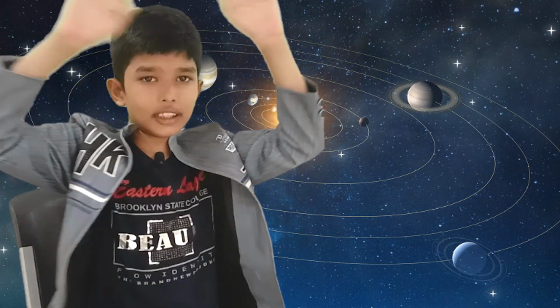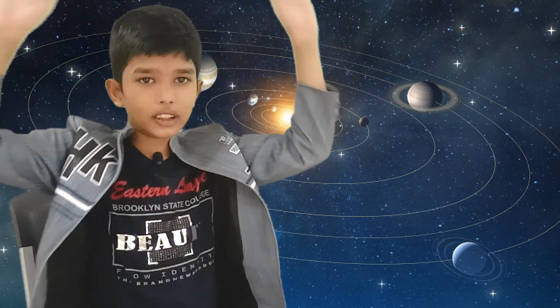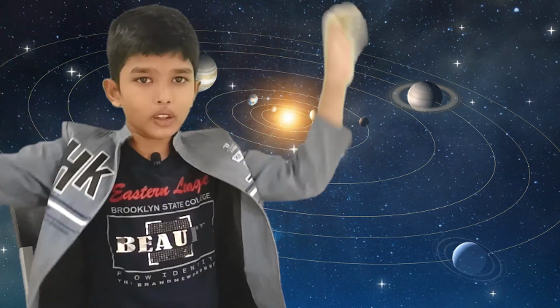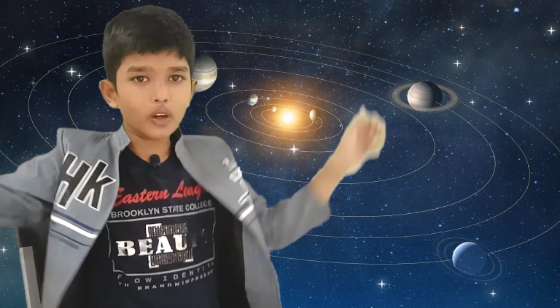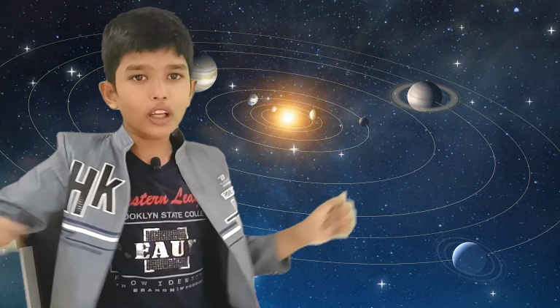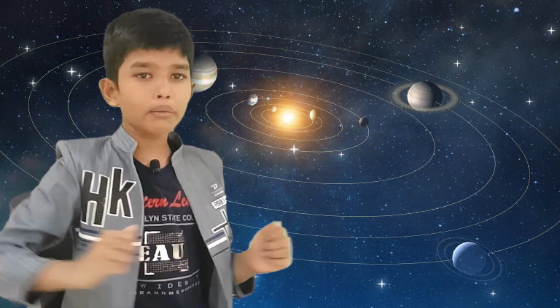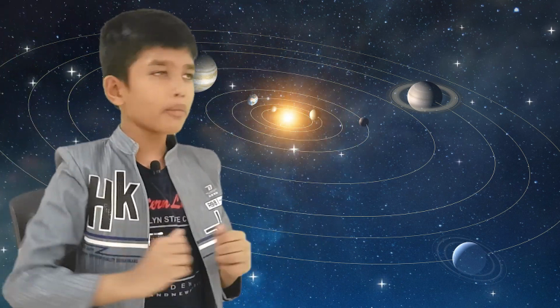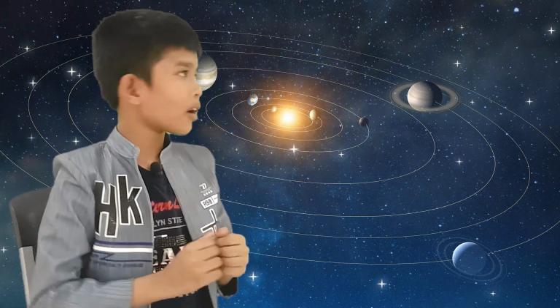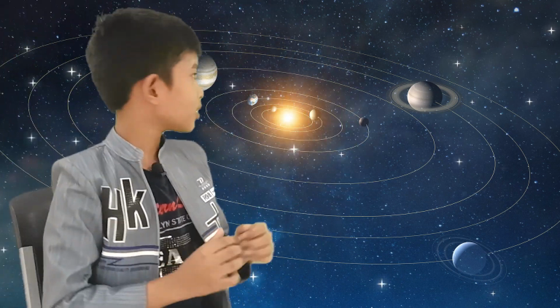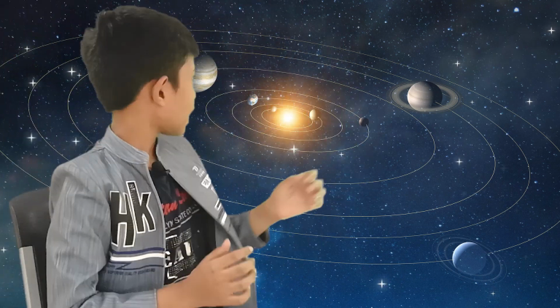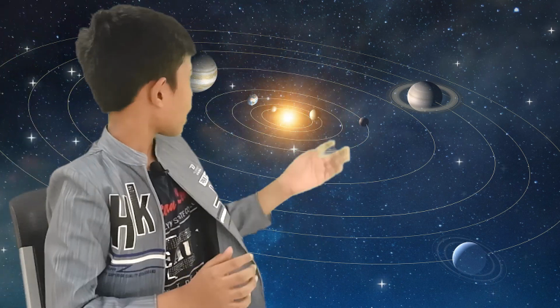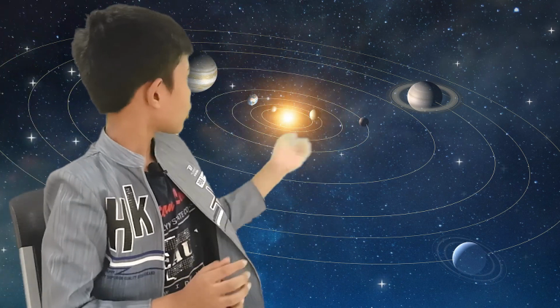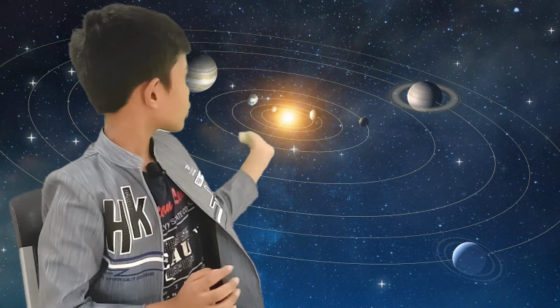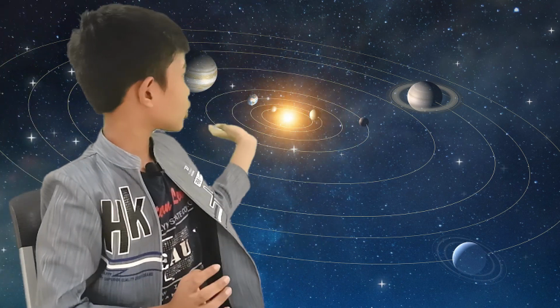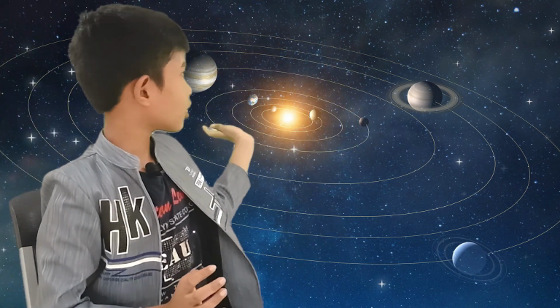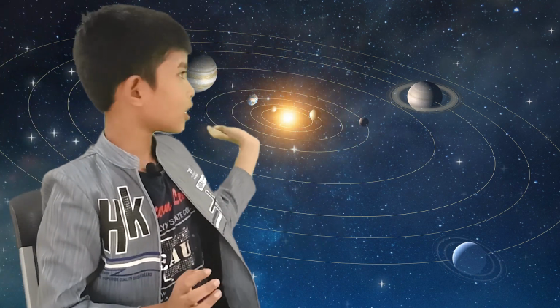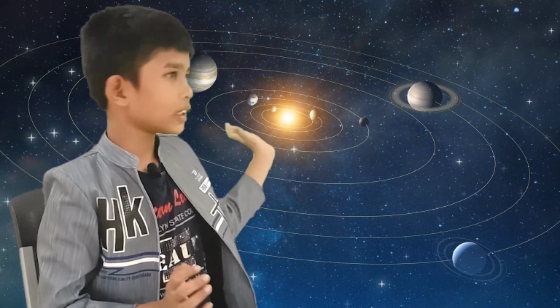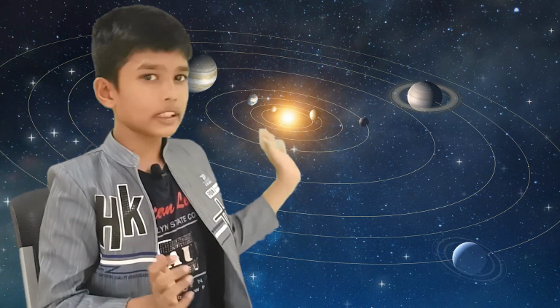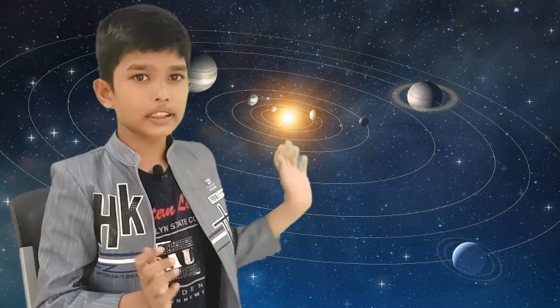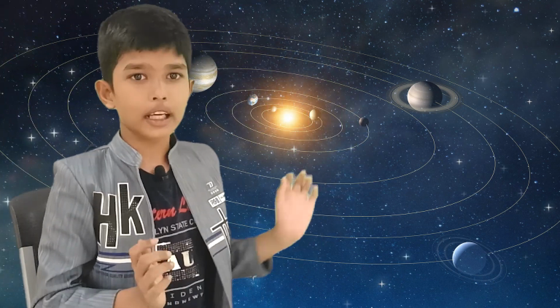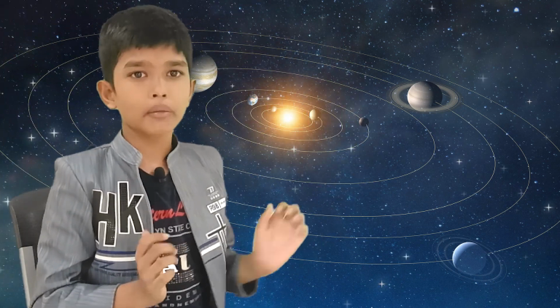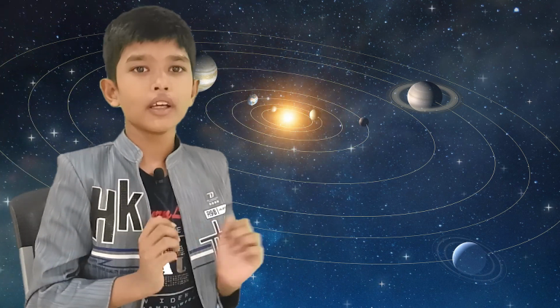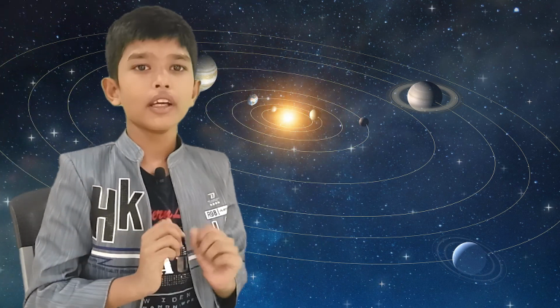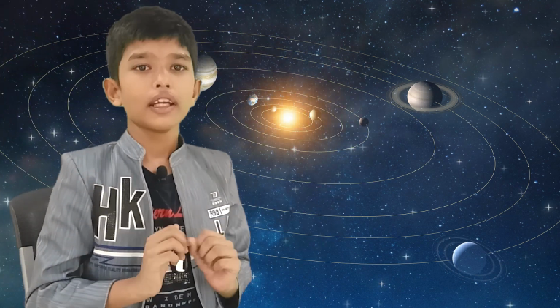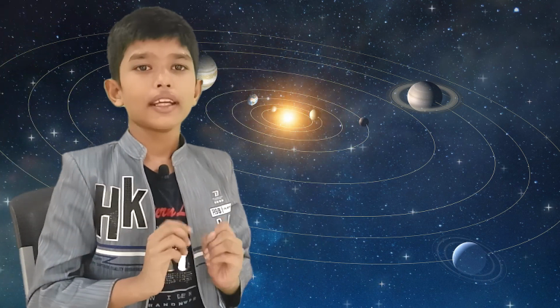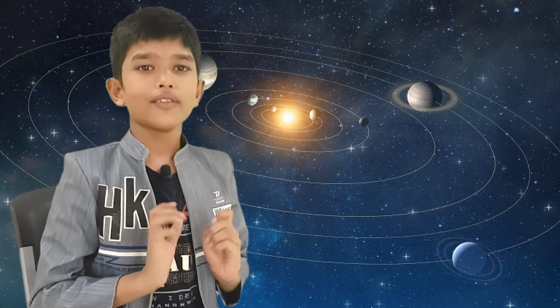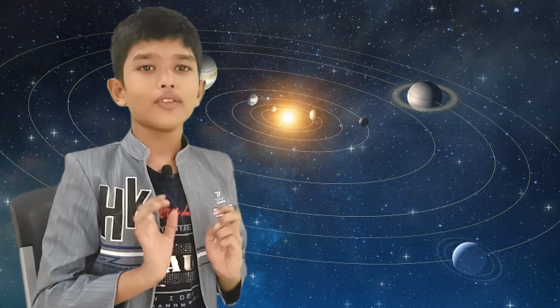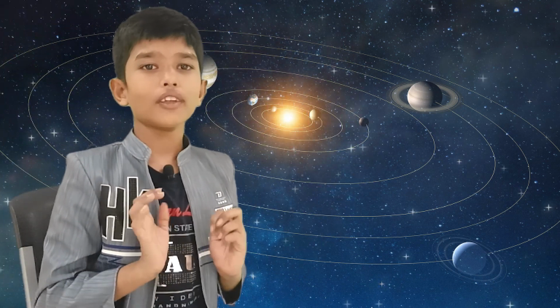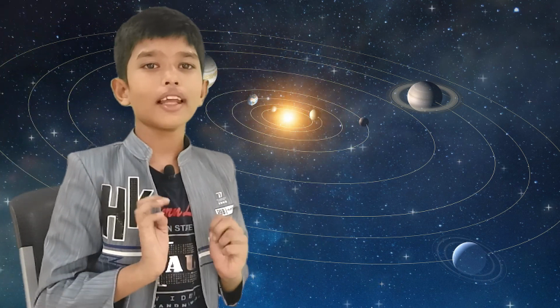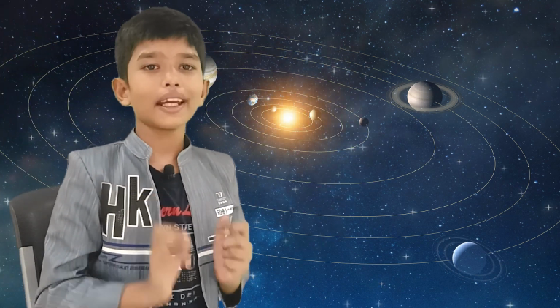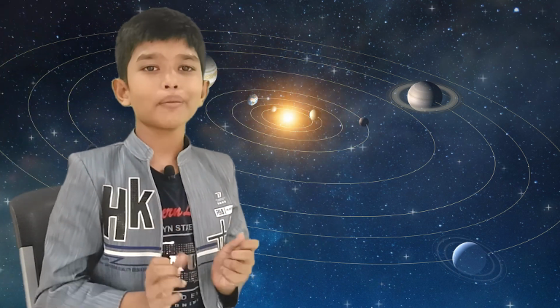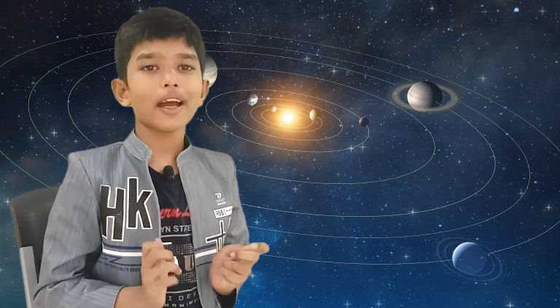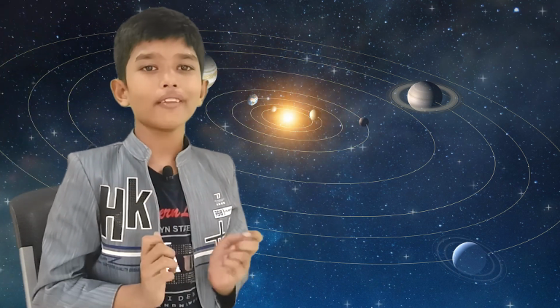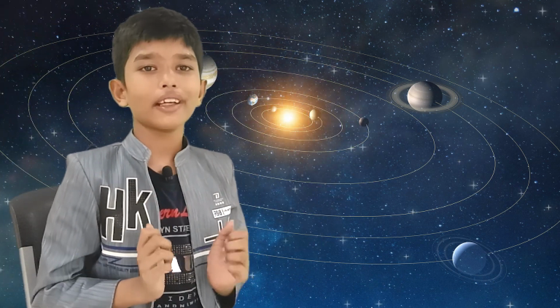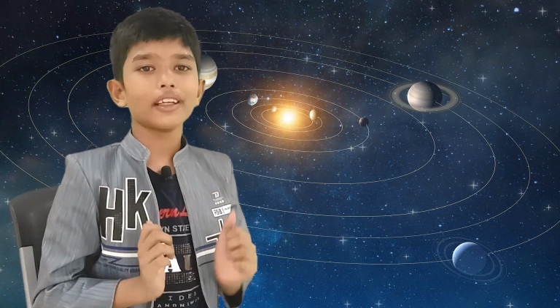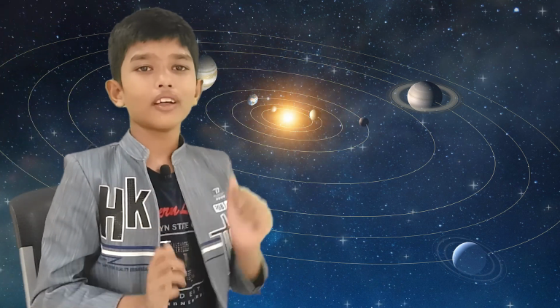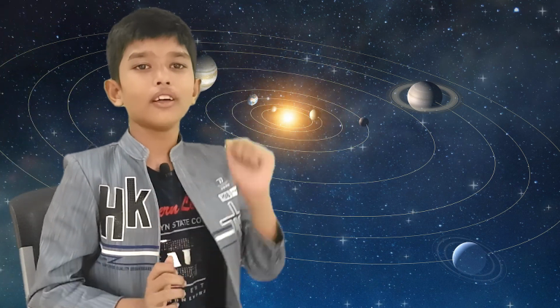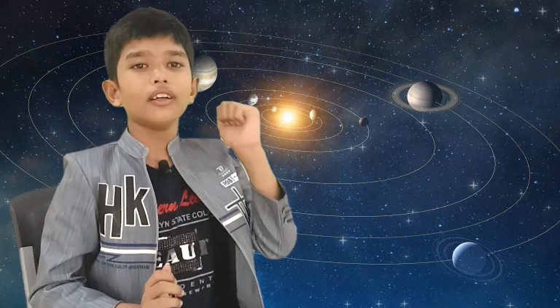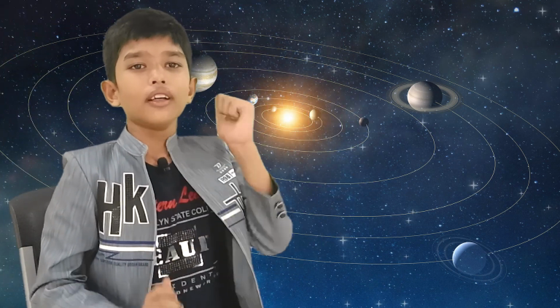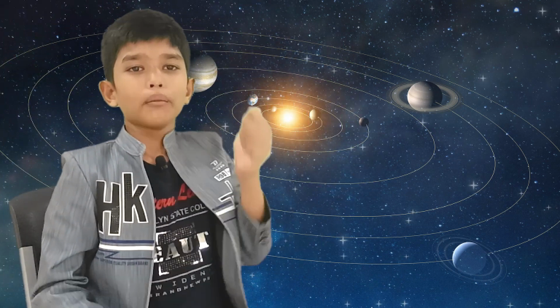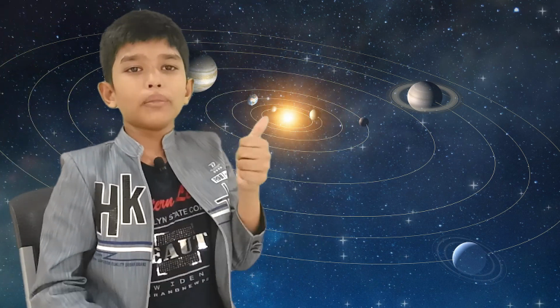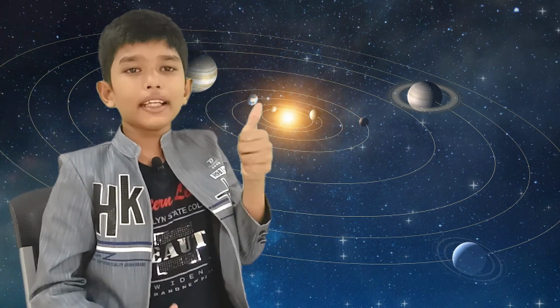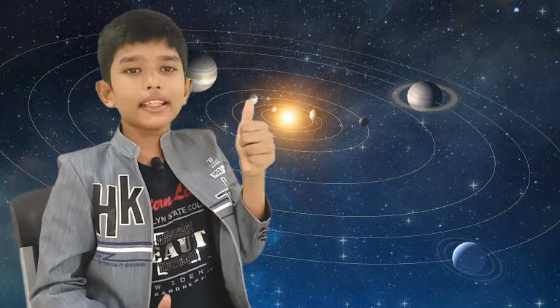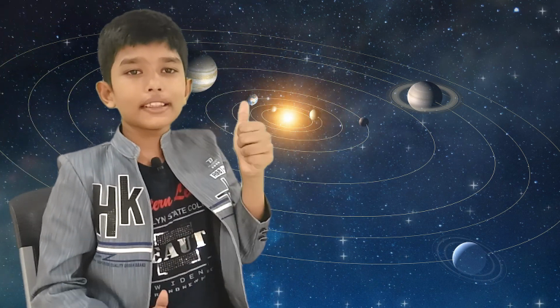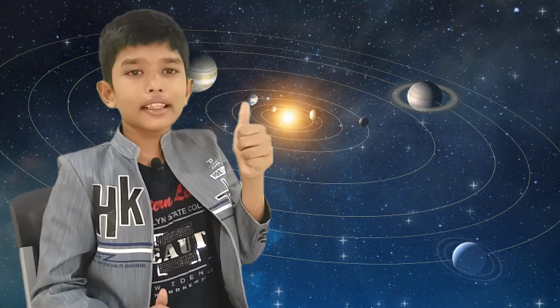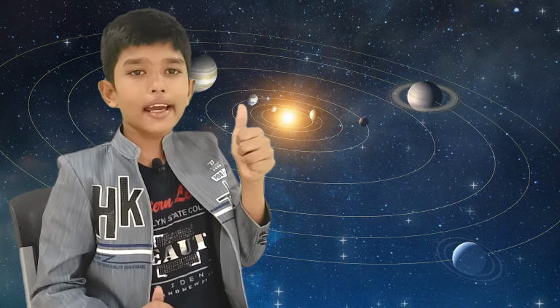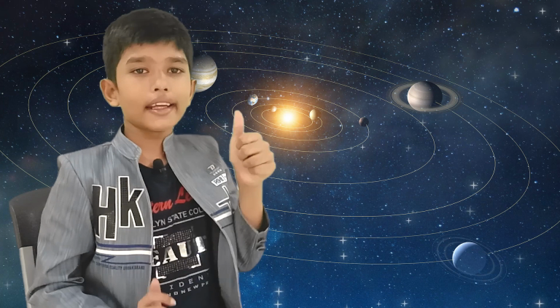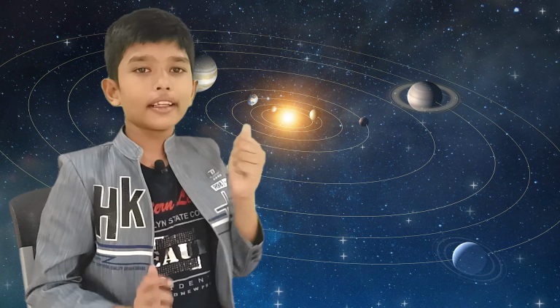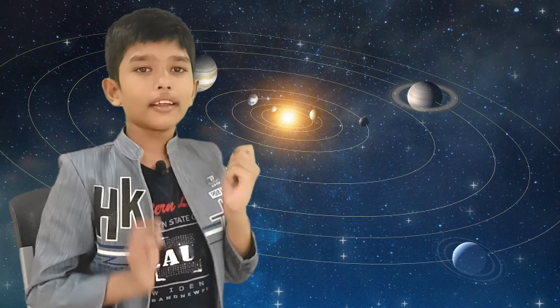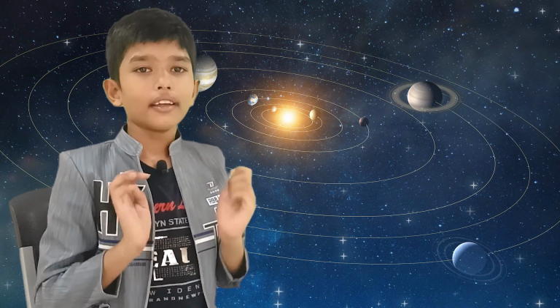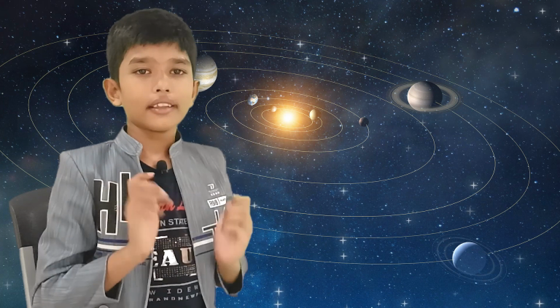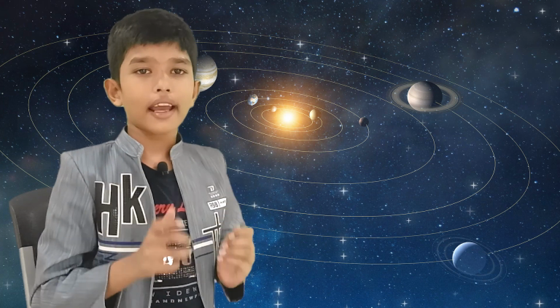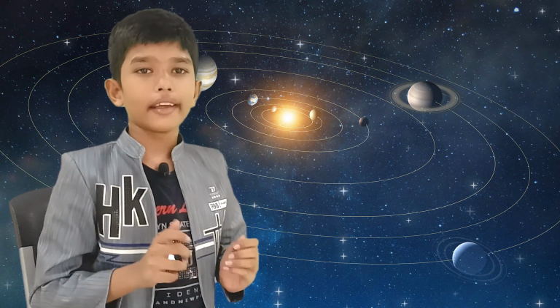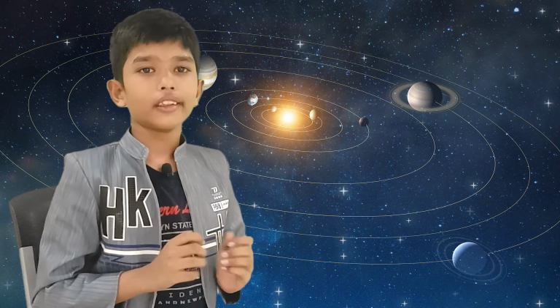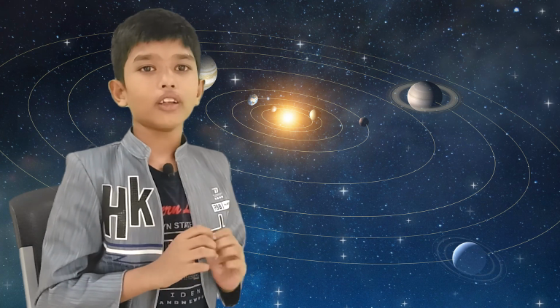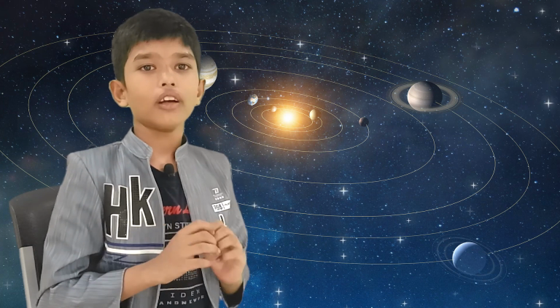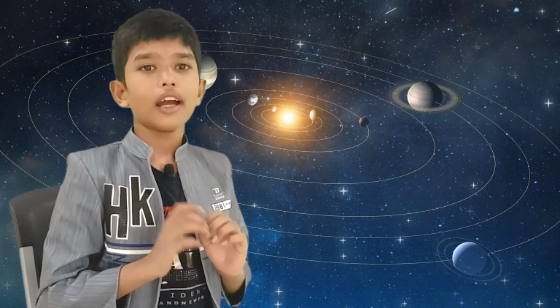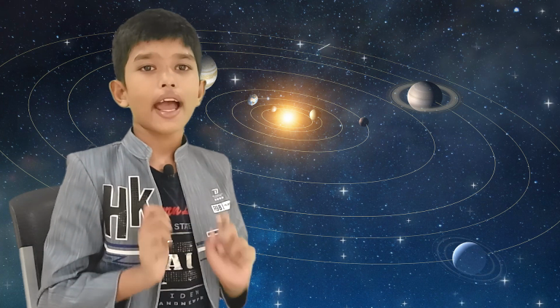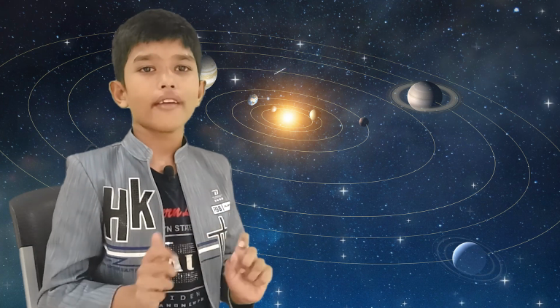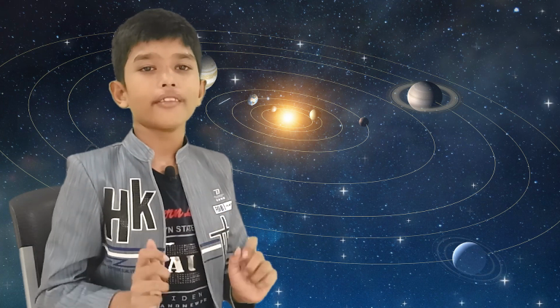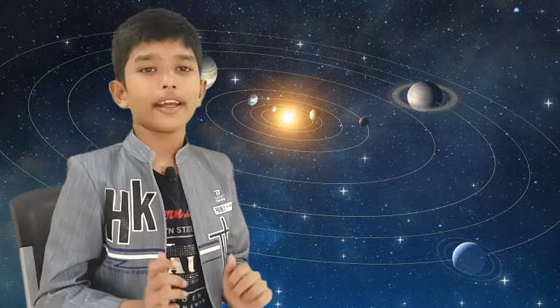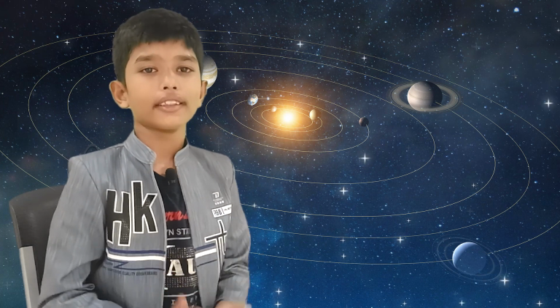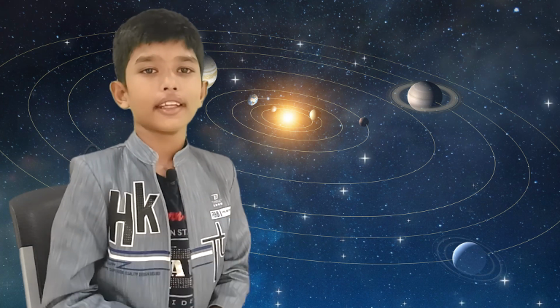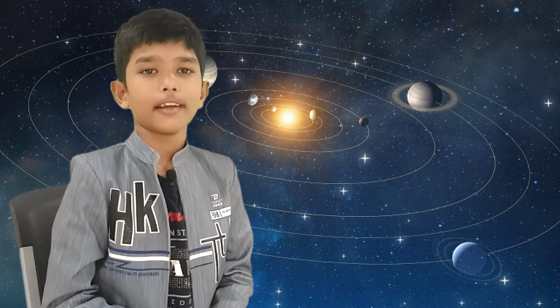So my dear friends, this is all about our solar system. If you like my video, please like. Thank you, have a nice day.